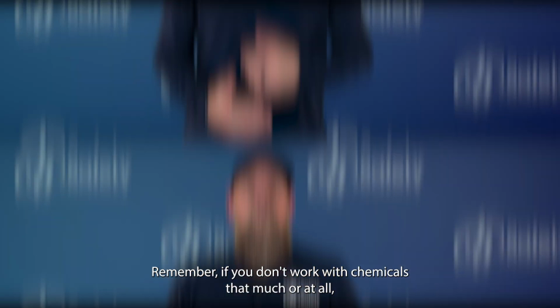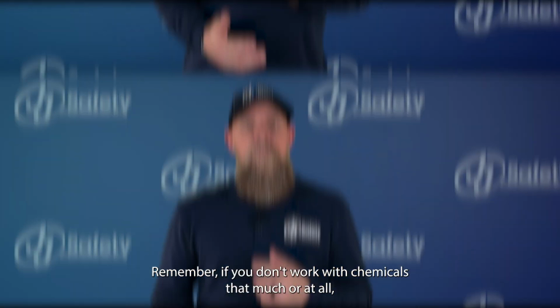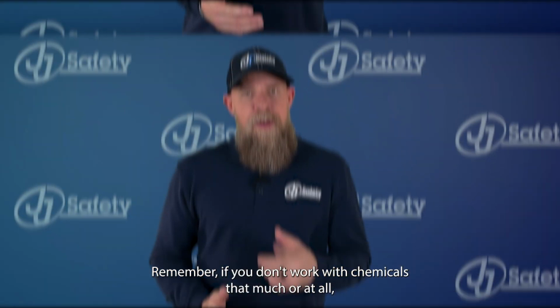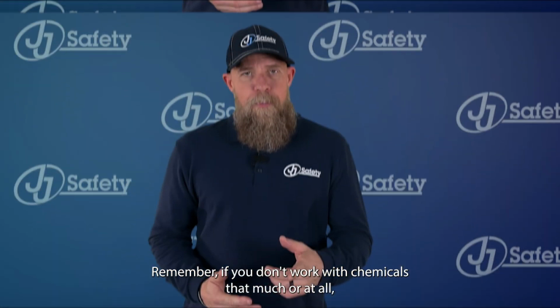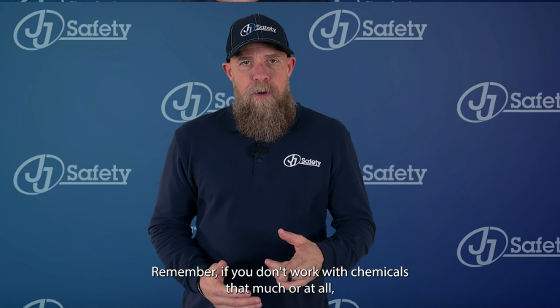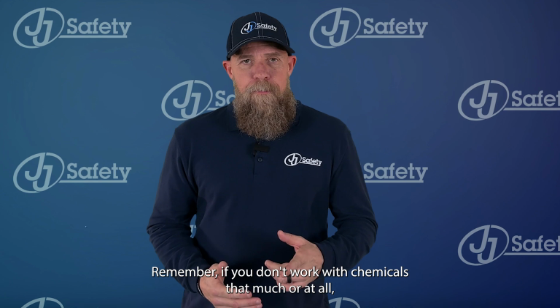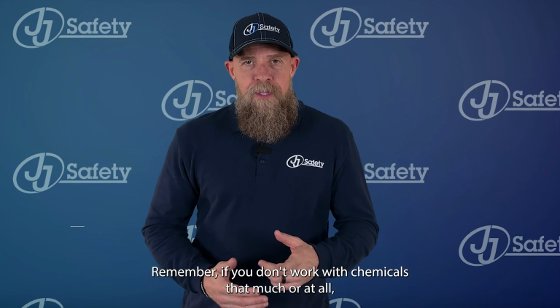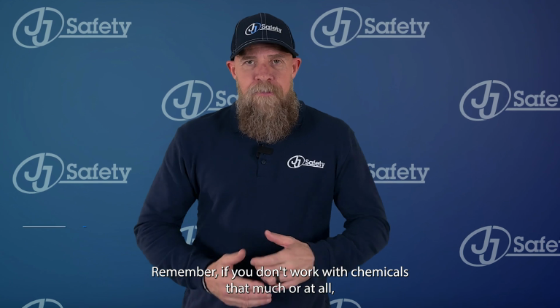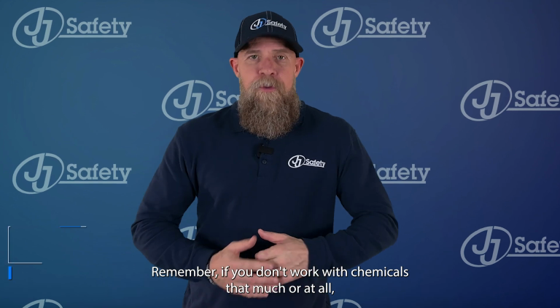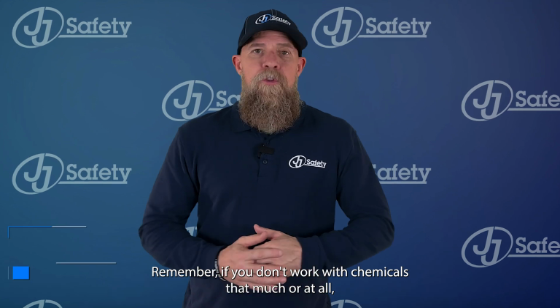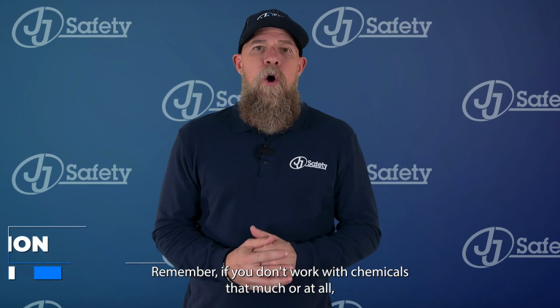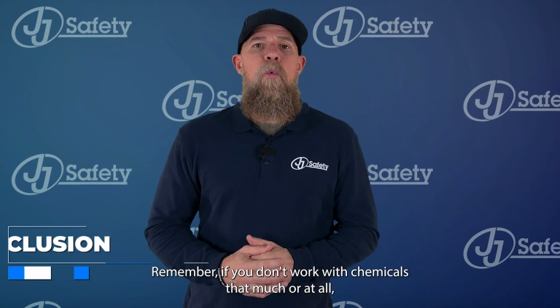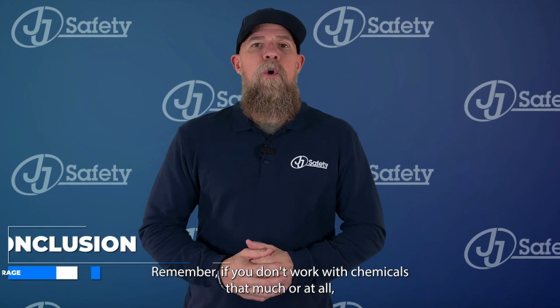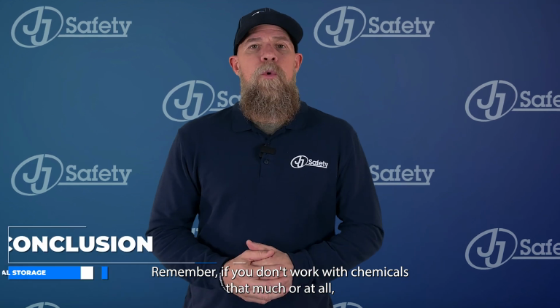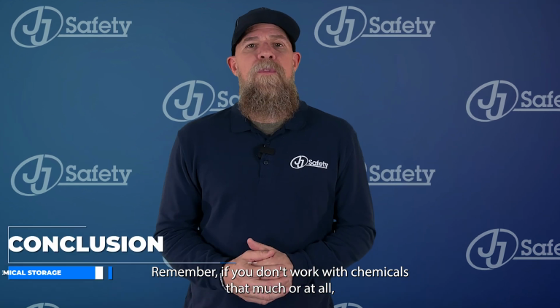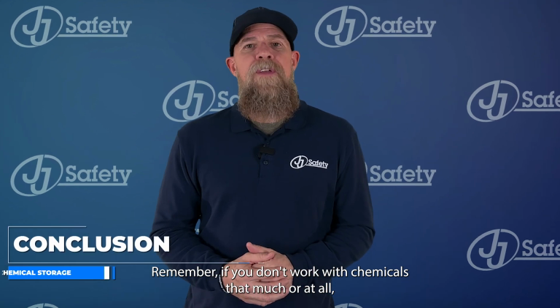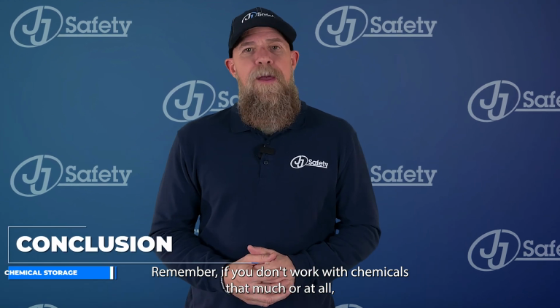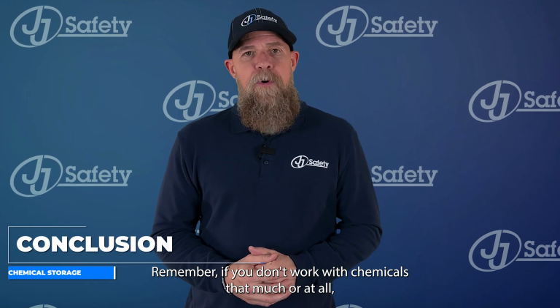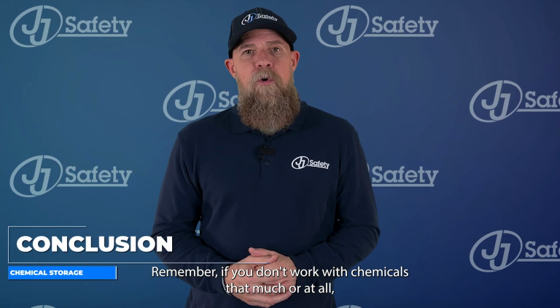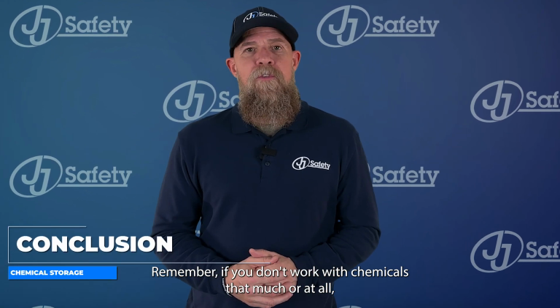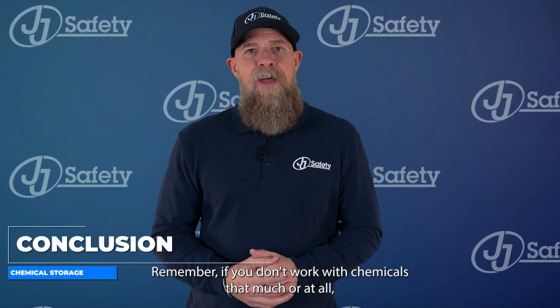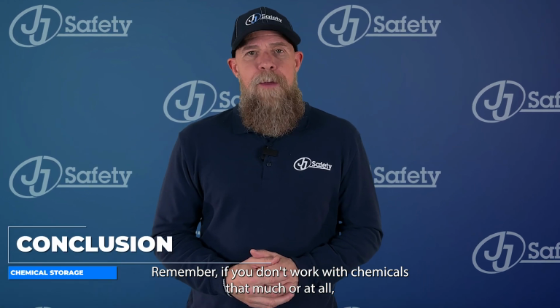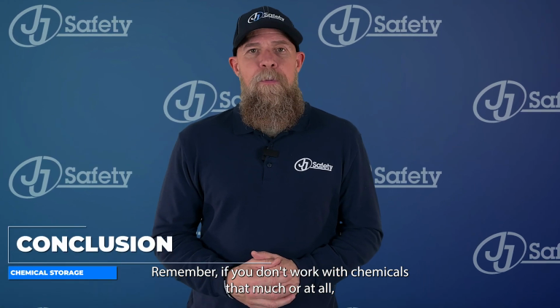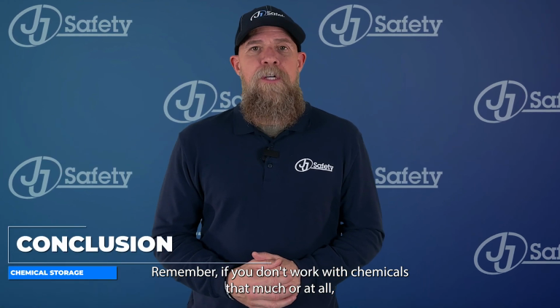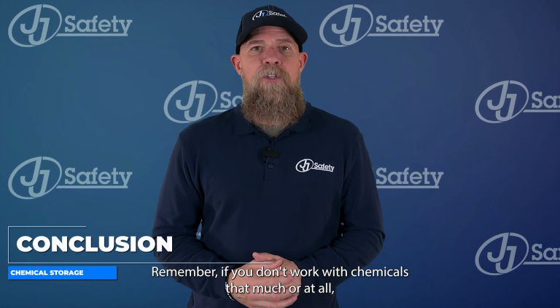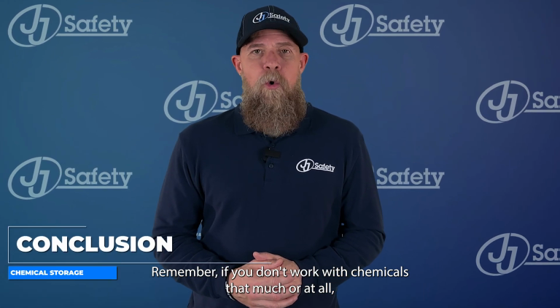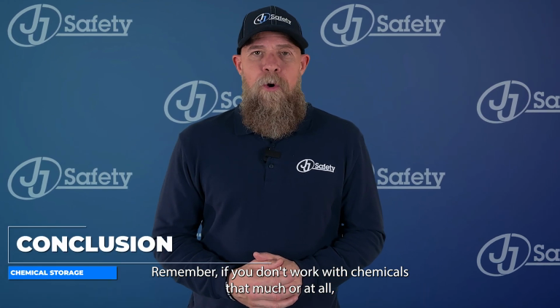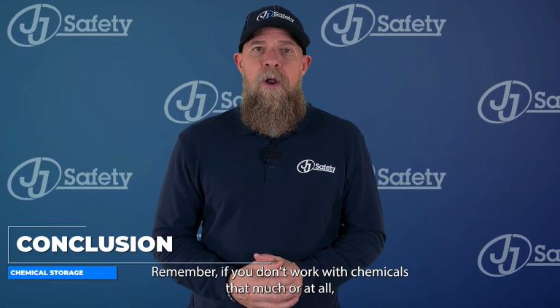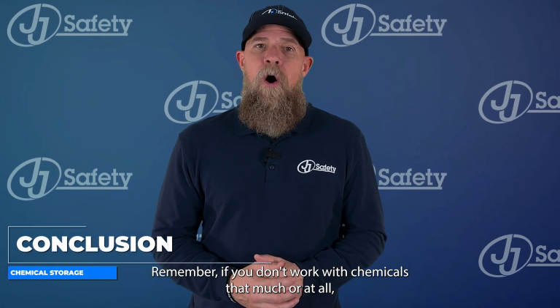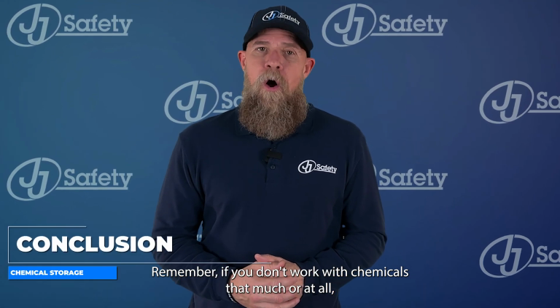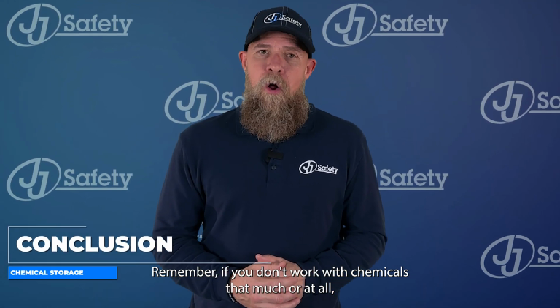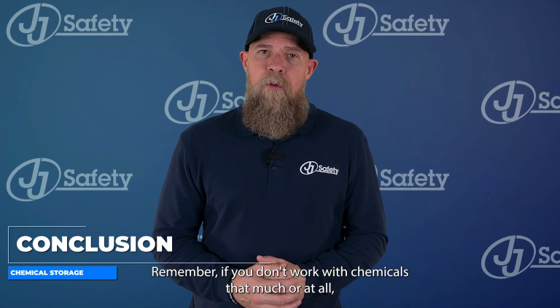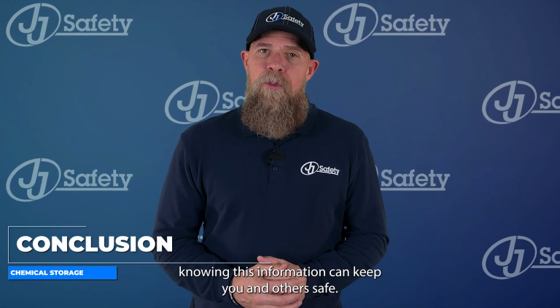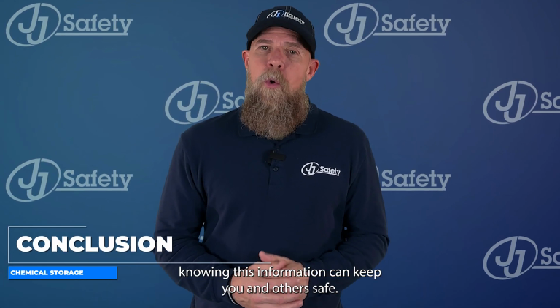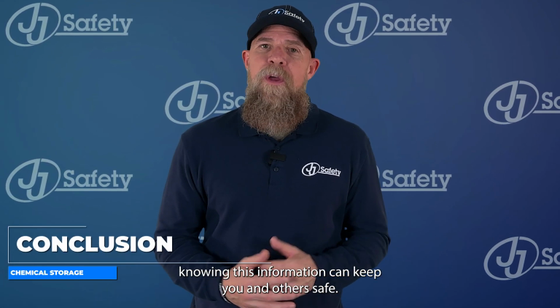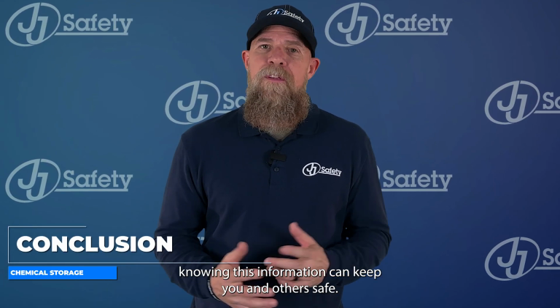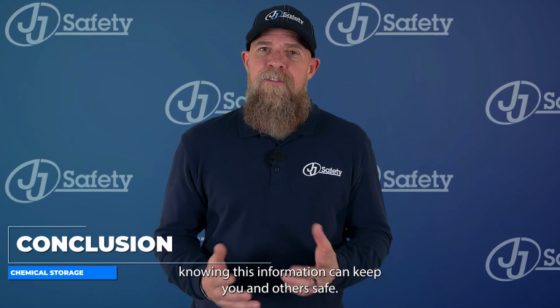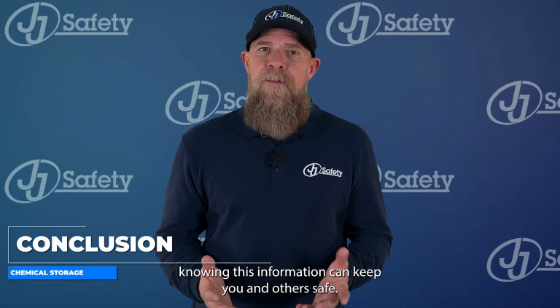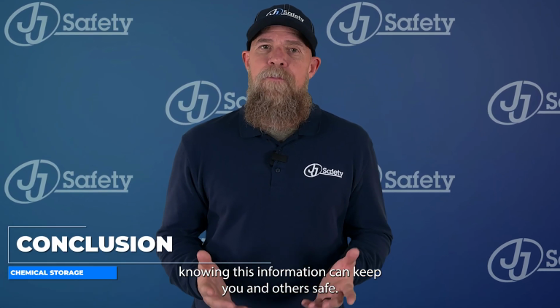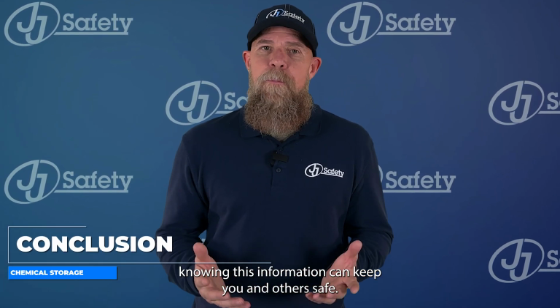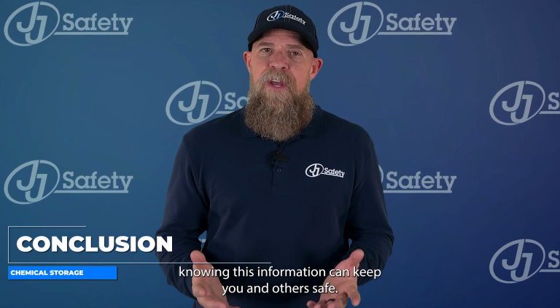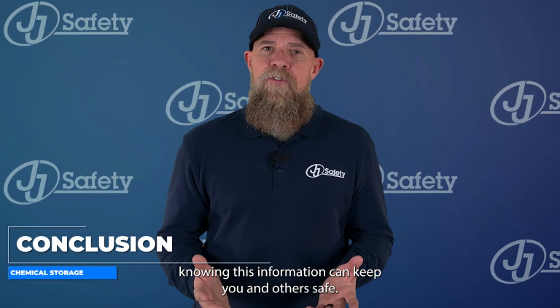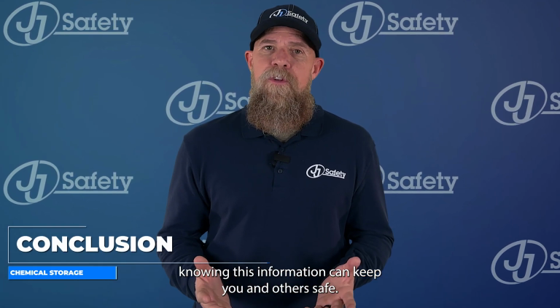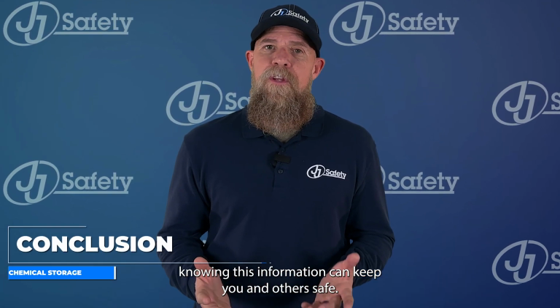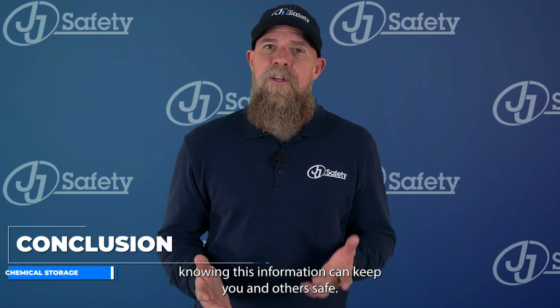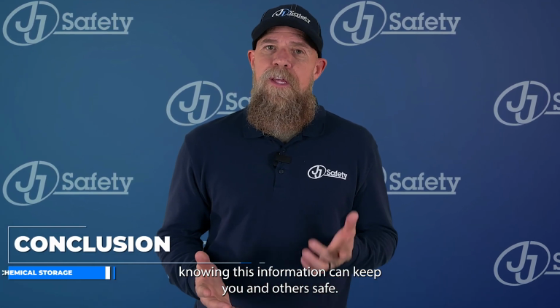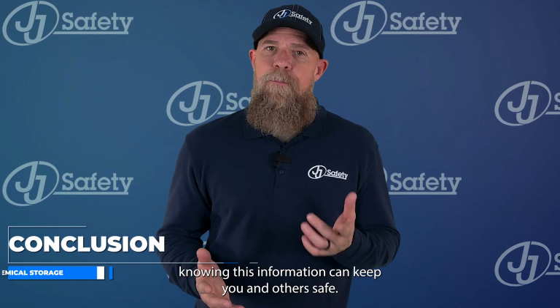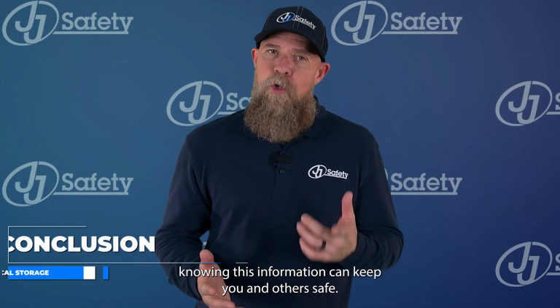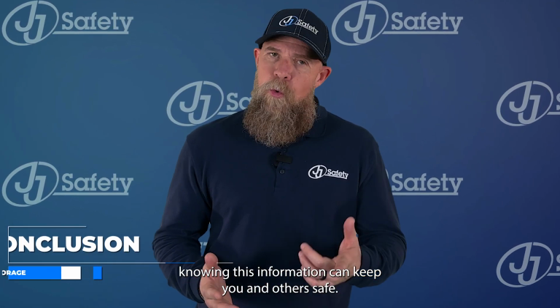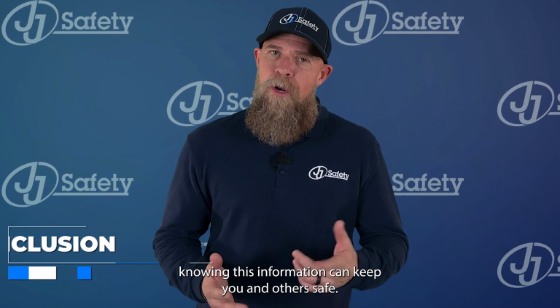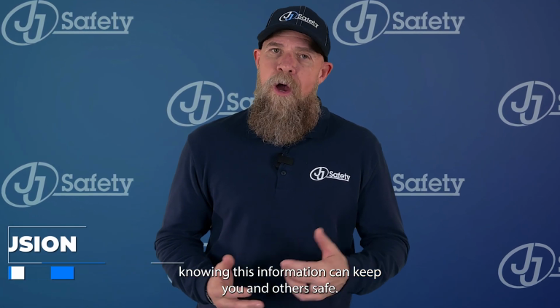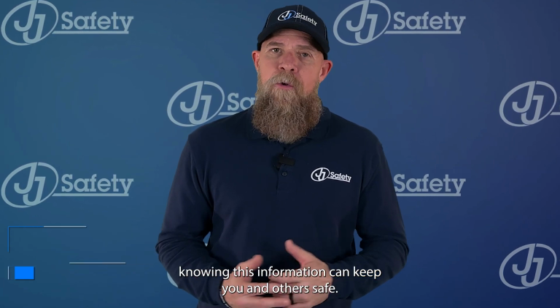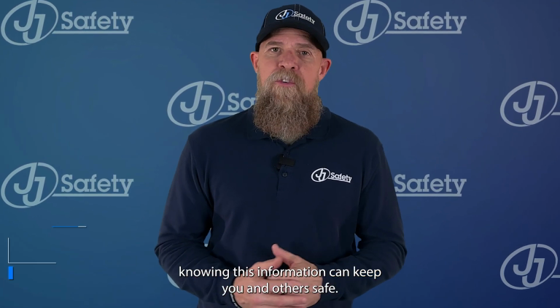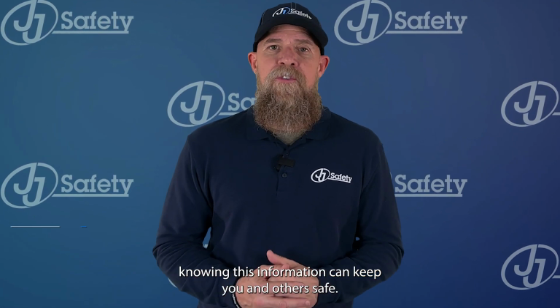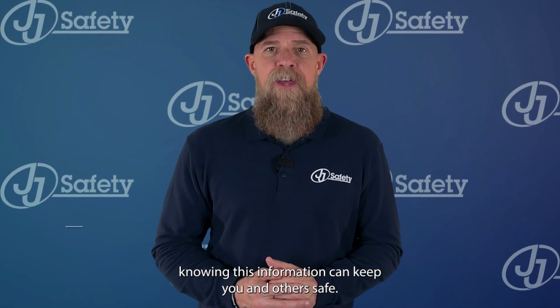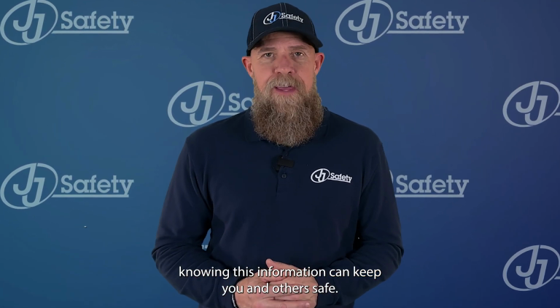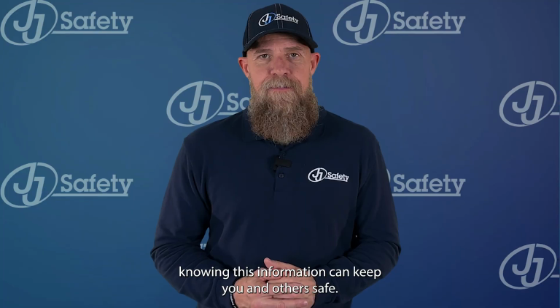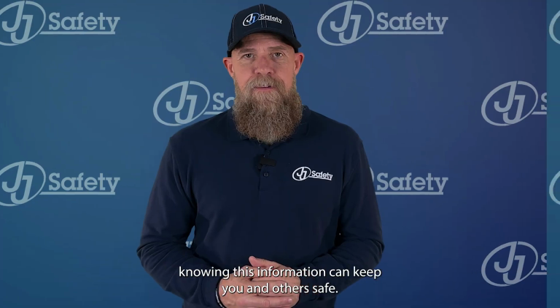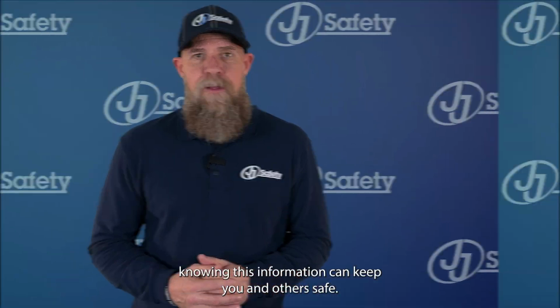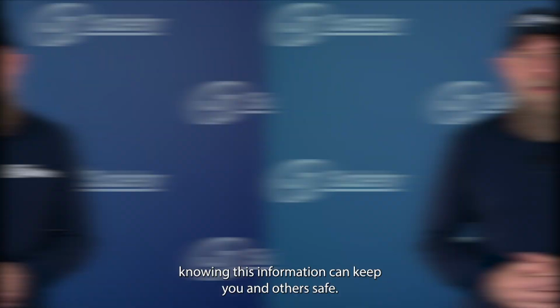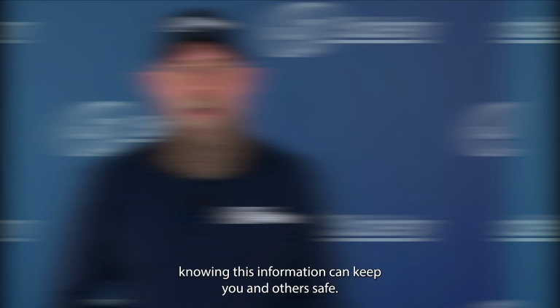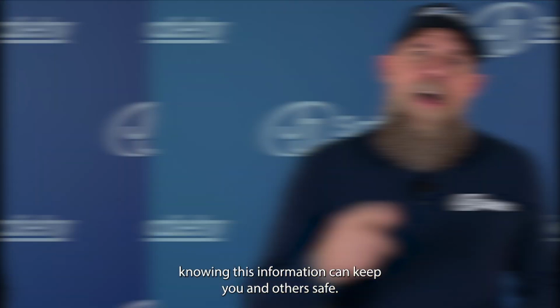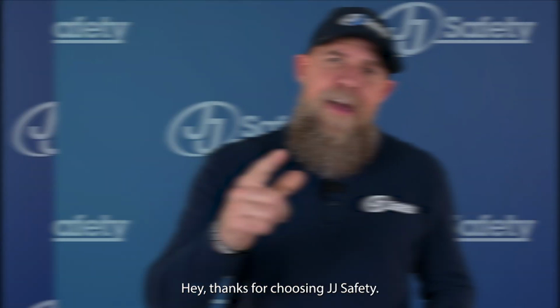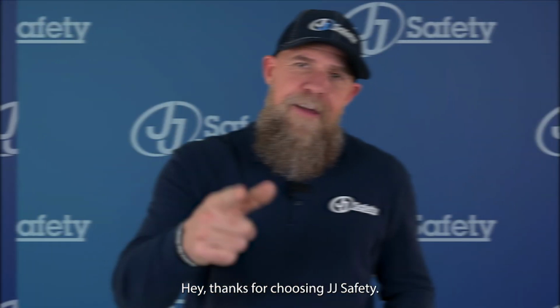Remember, if you don't work with chemicals that much or at all, knowing this information can keep you and others safe.